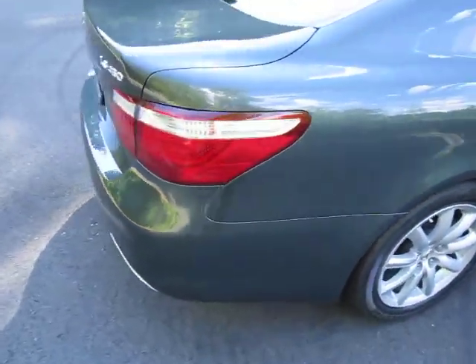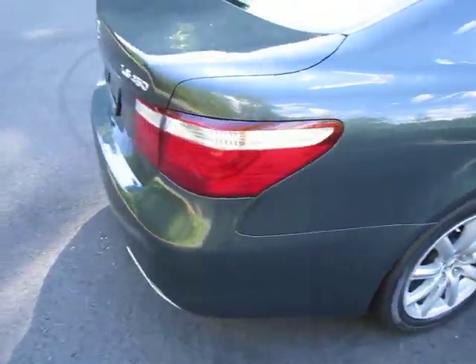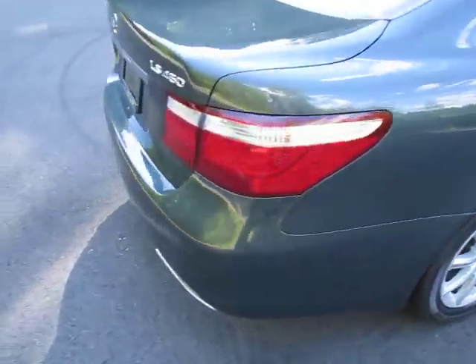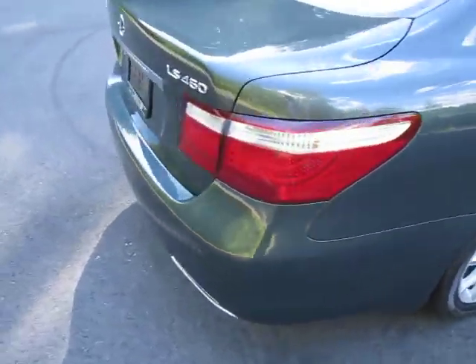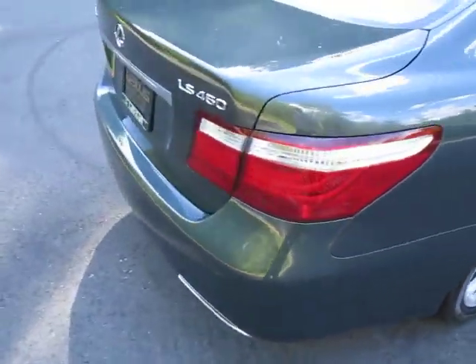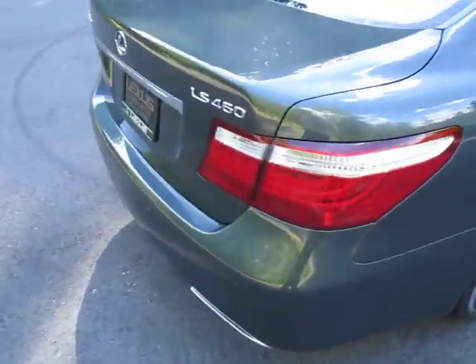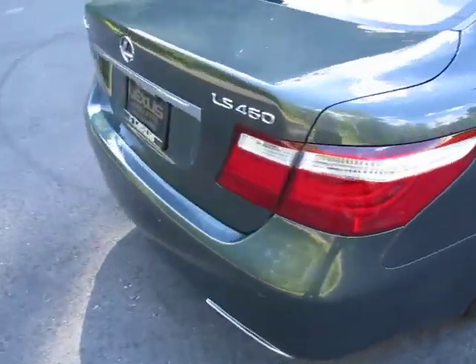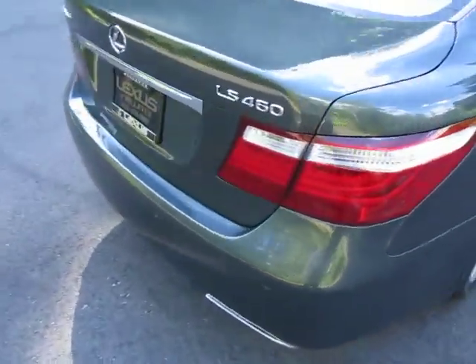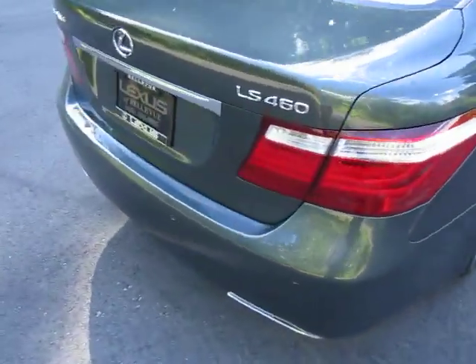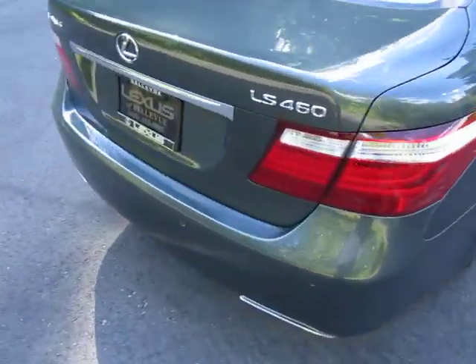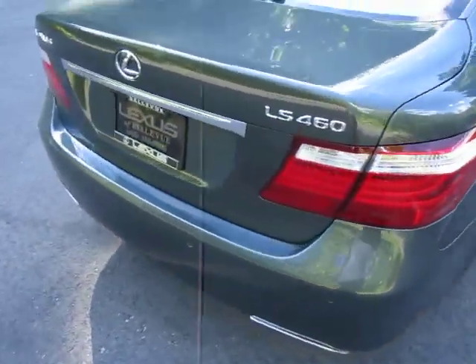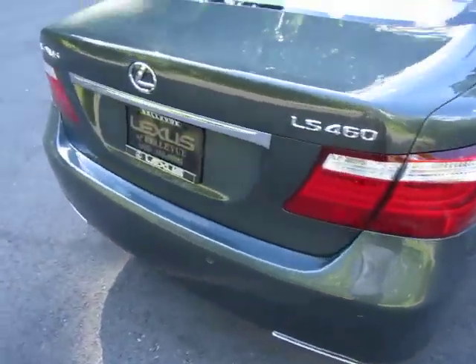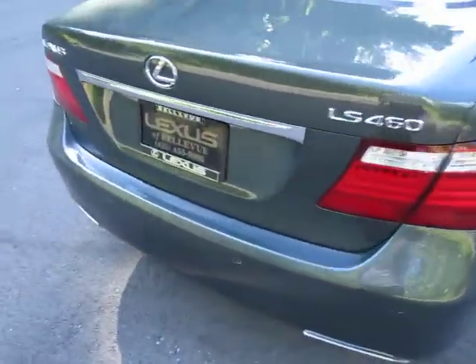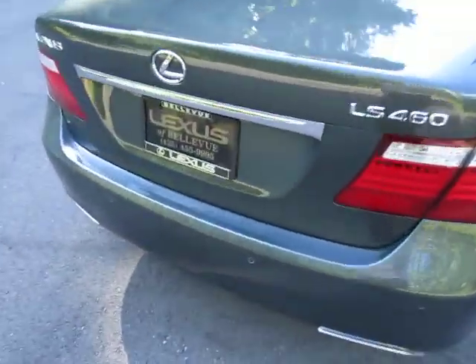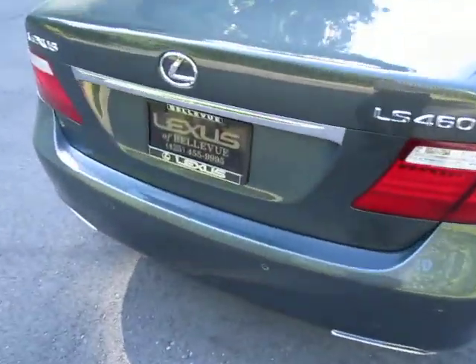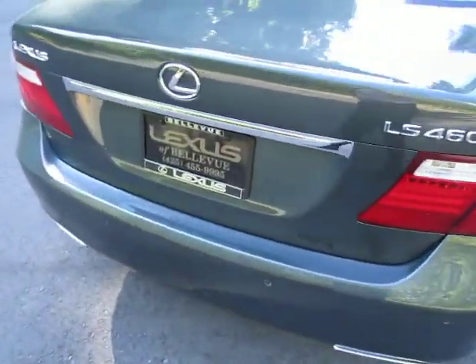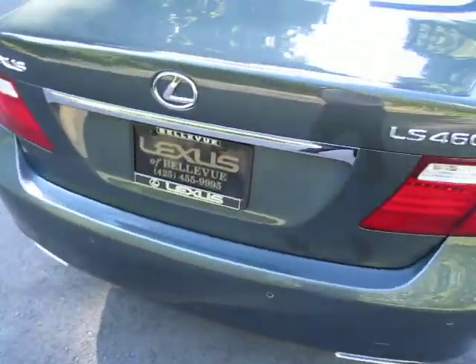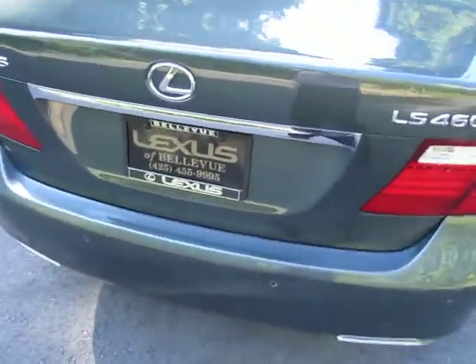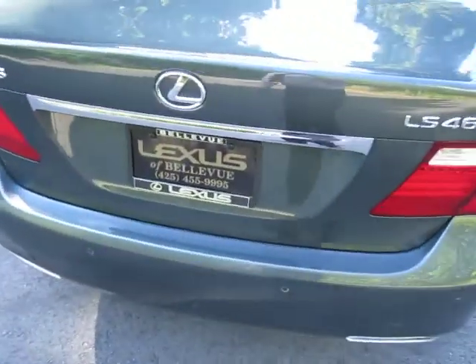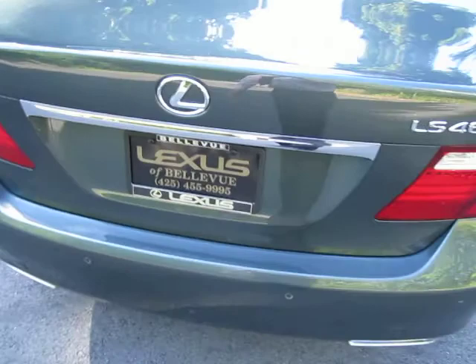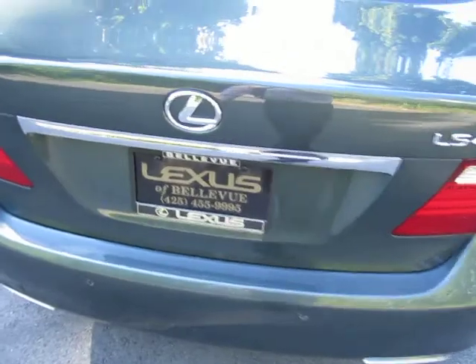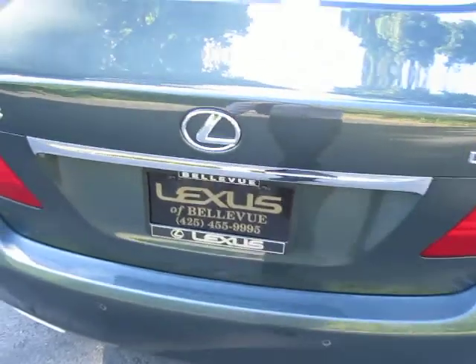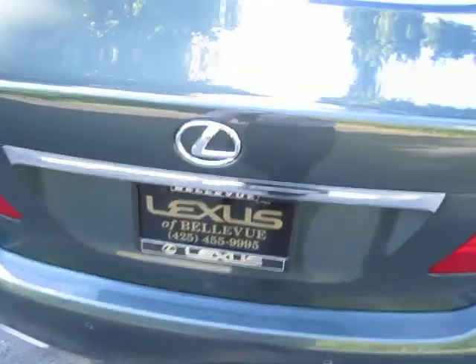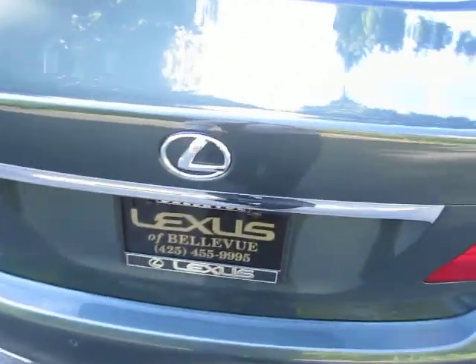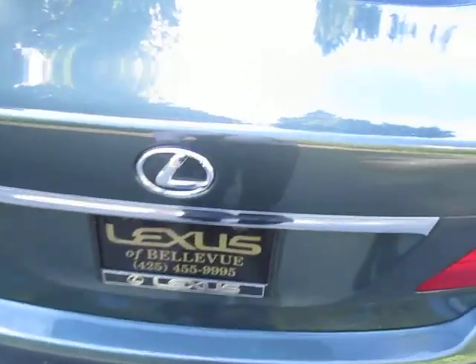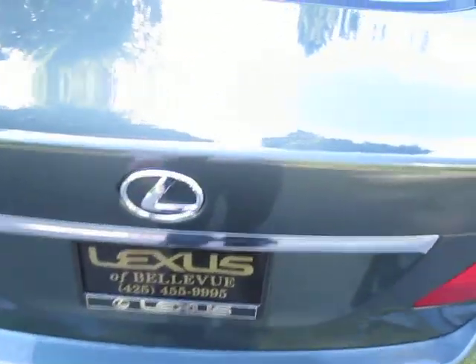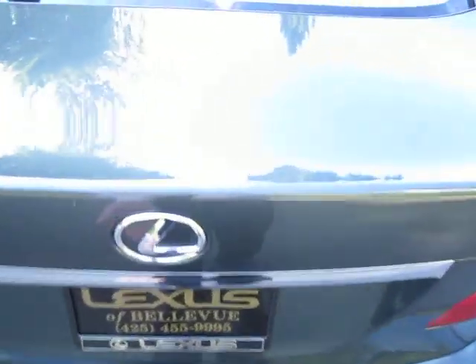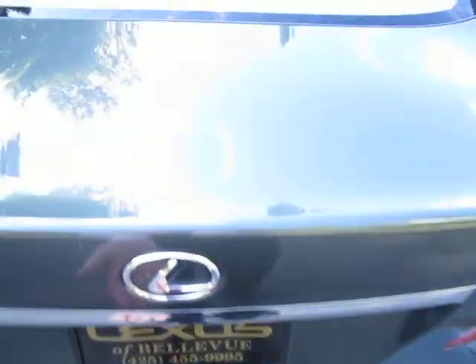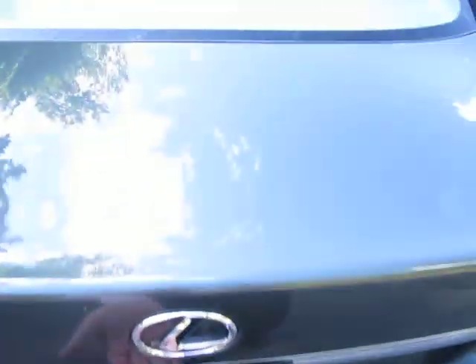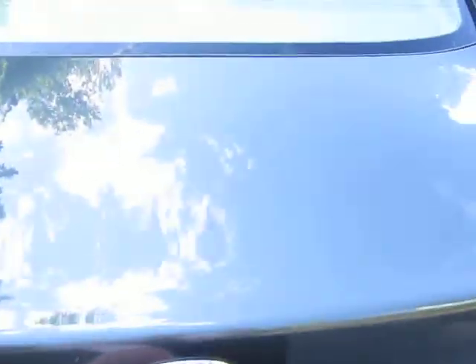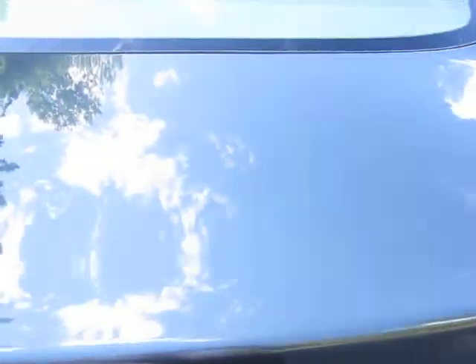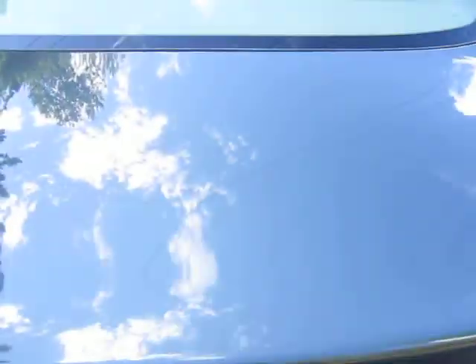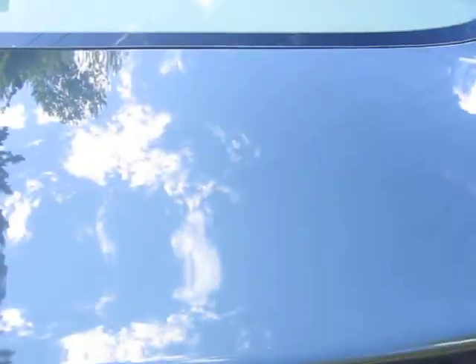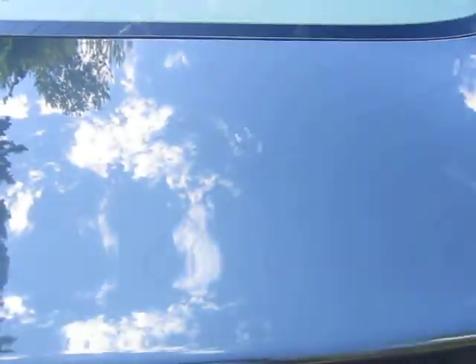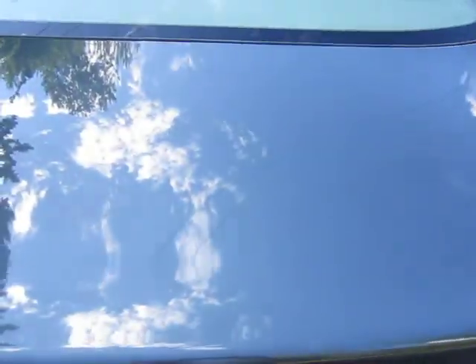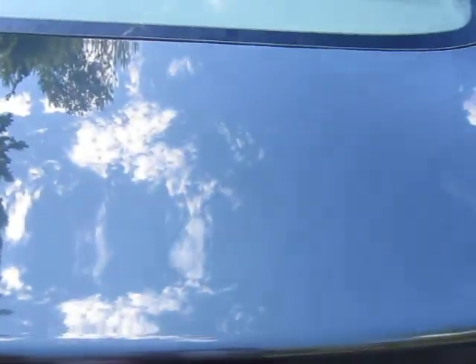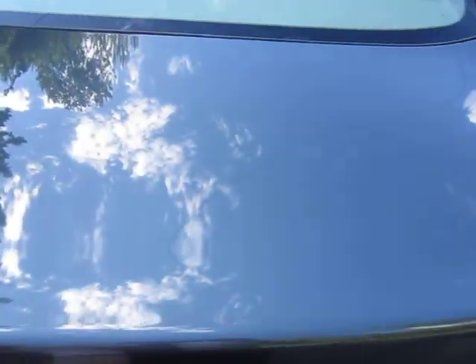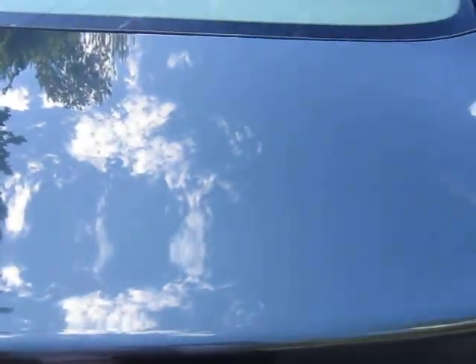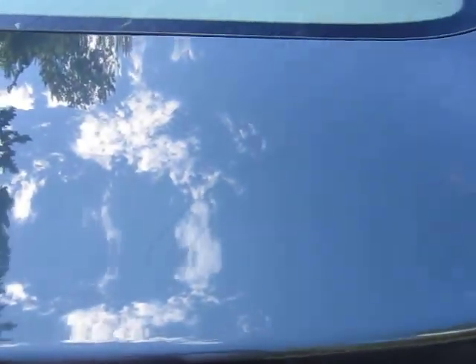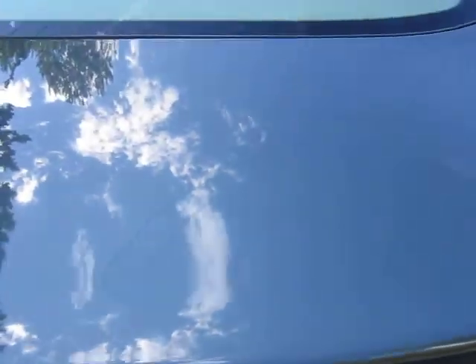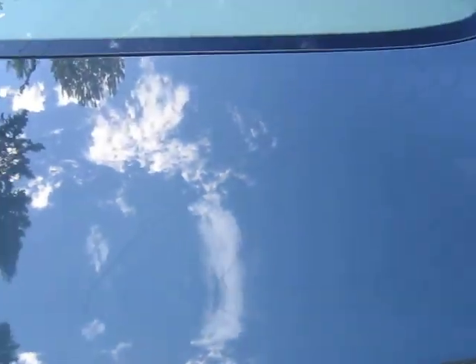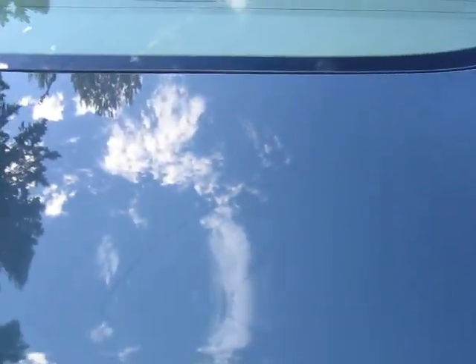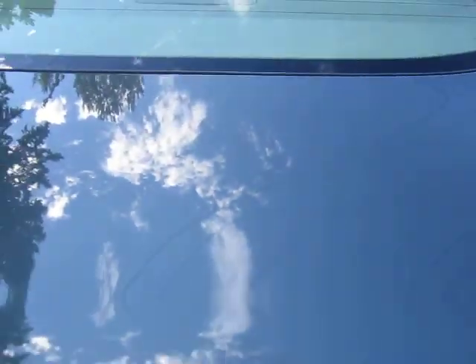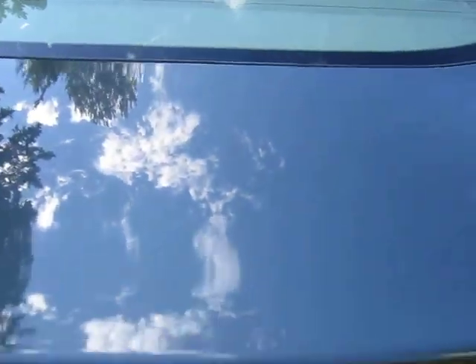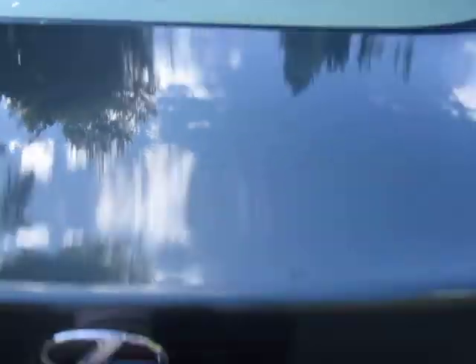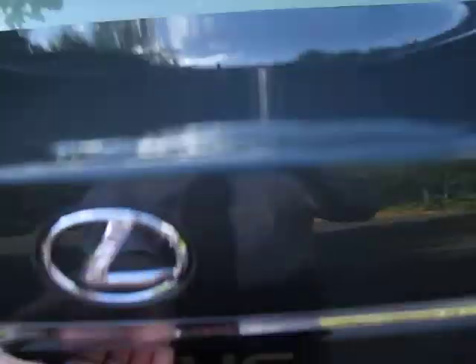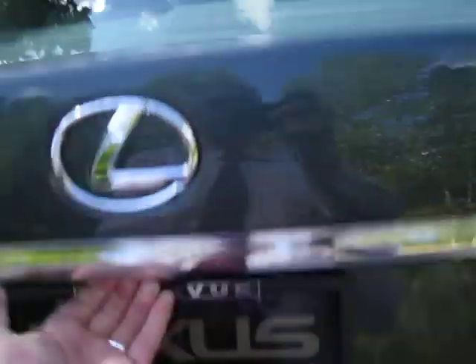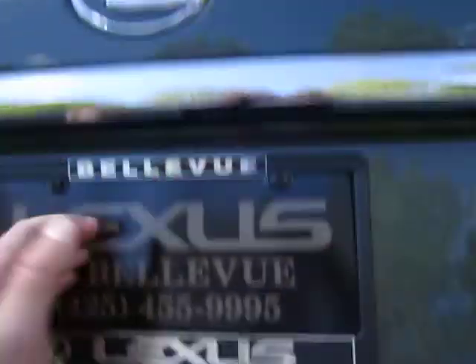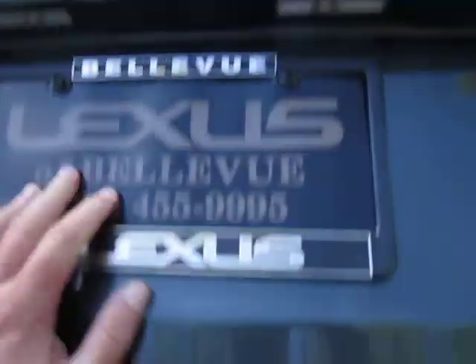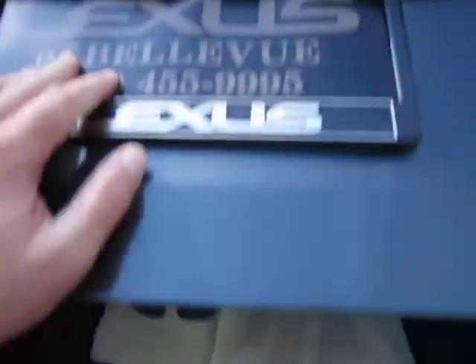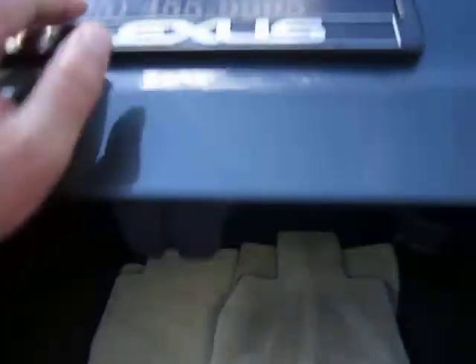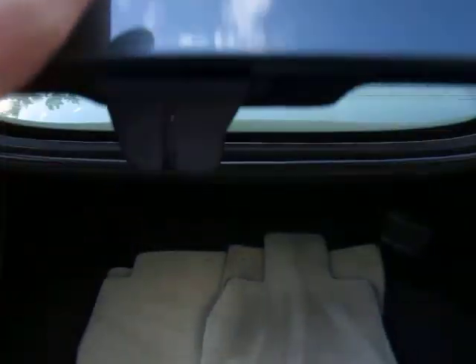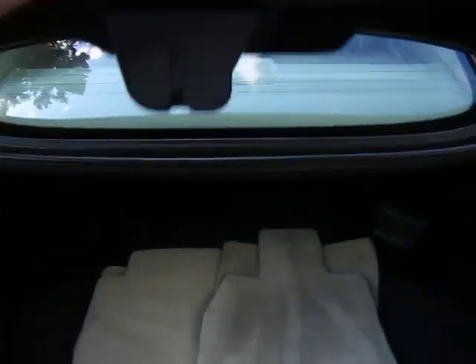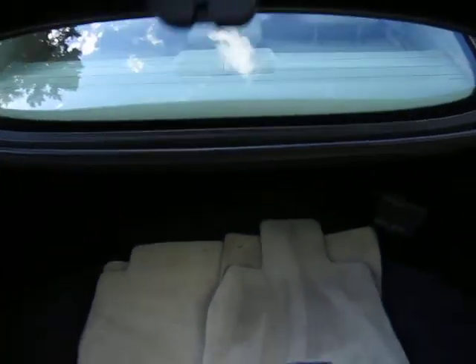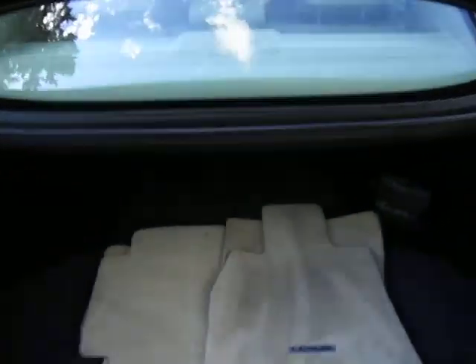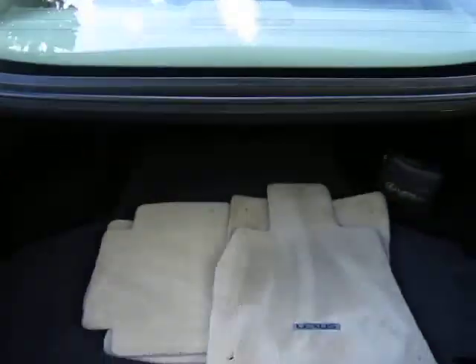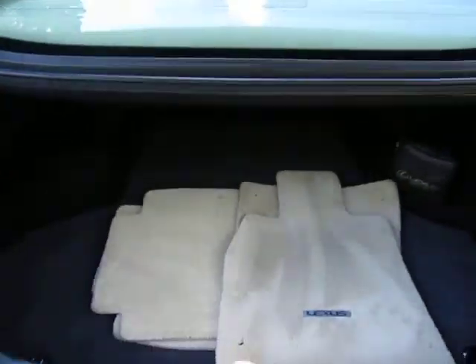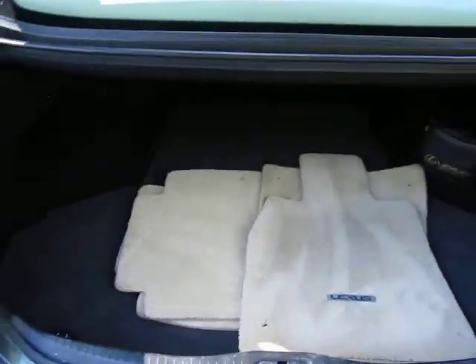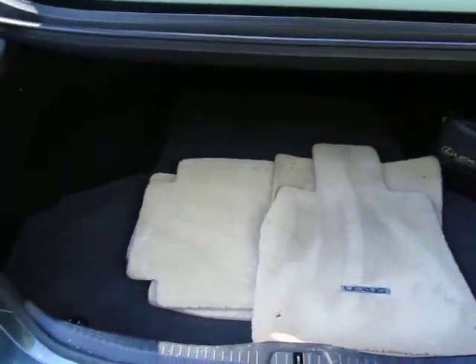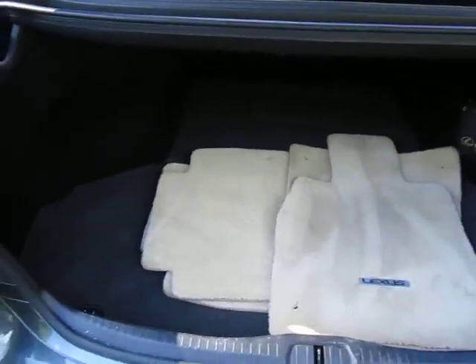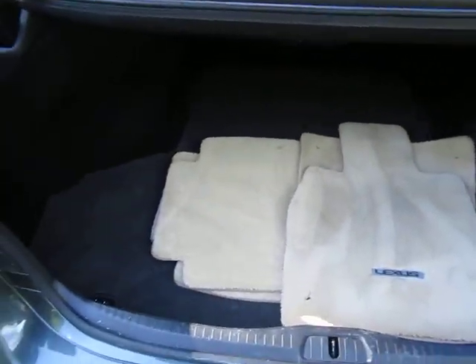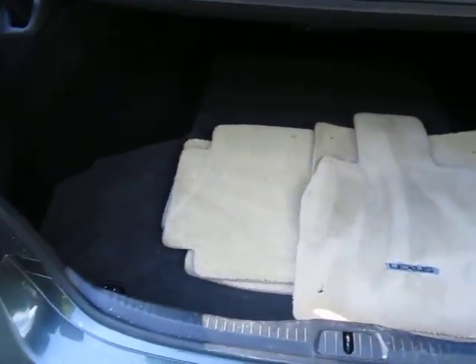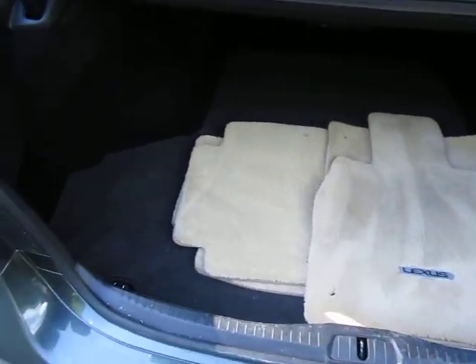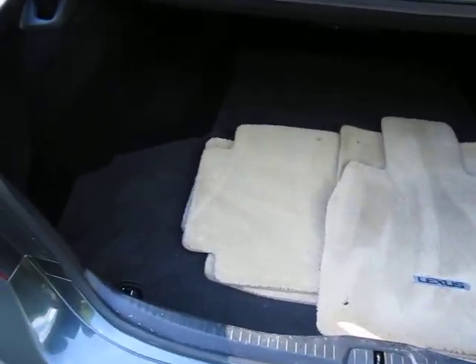Overall excellent condition. This car is also covered by the Lexus certified warranty, which is three years up to 100,000 miles.